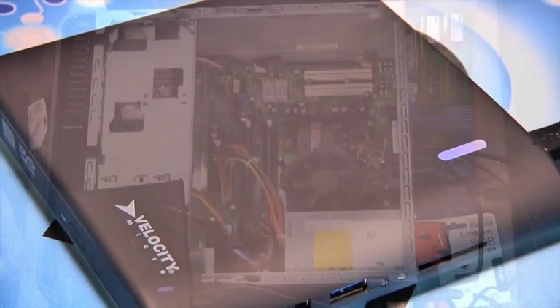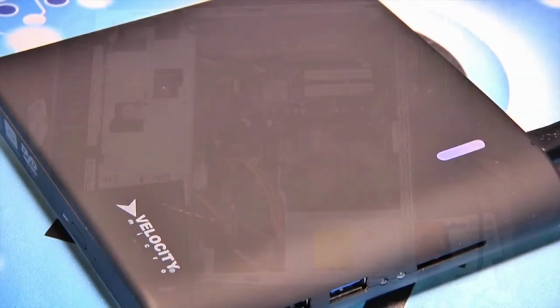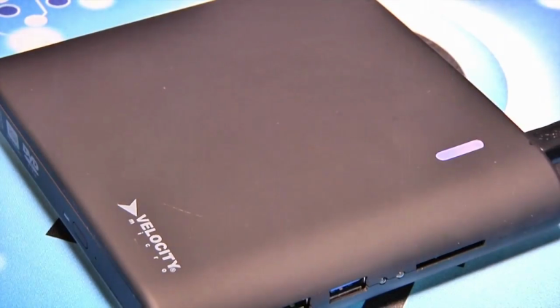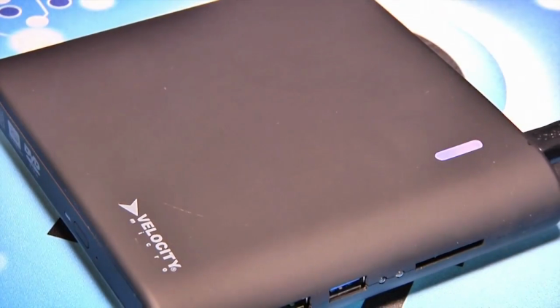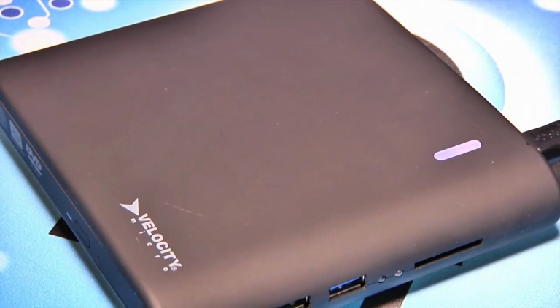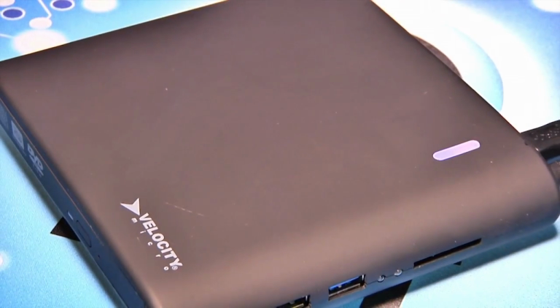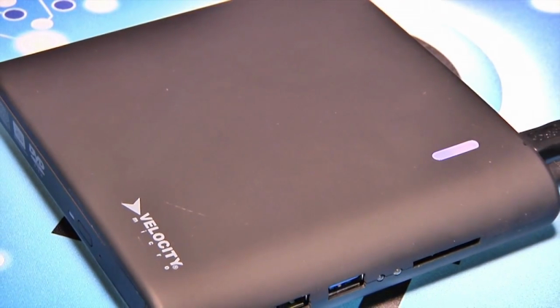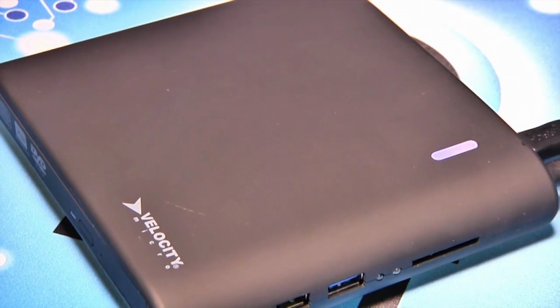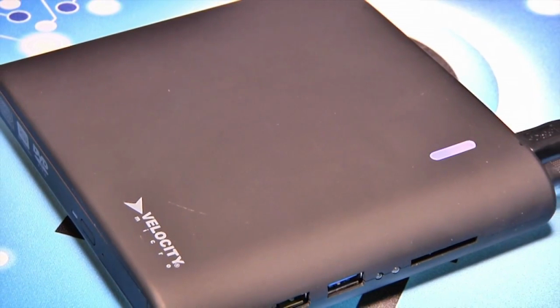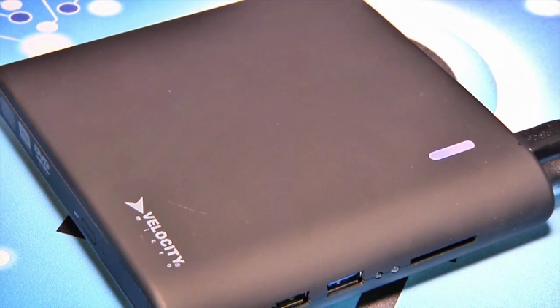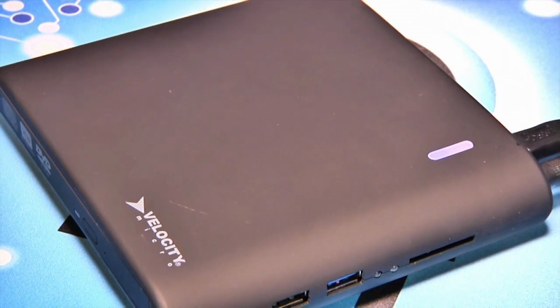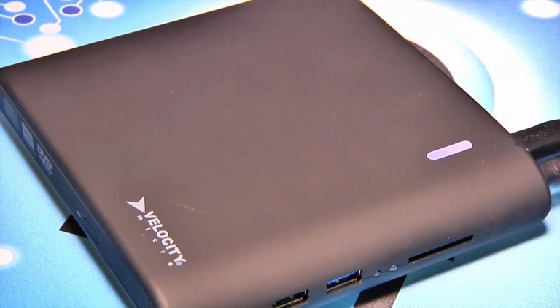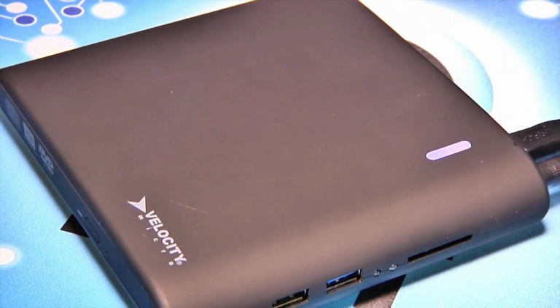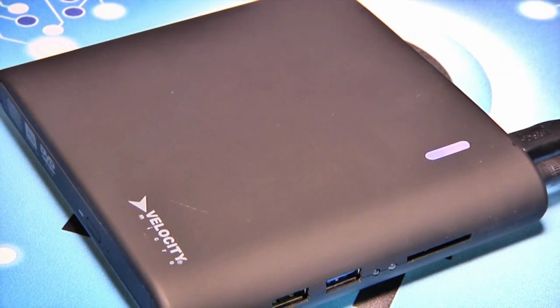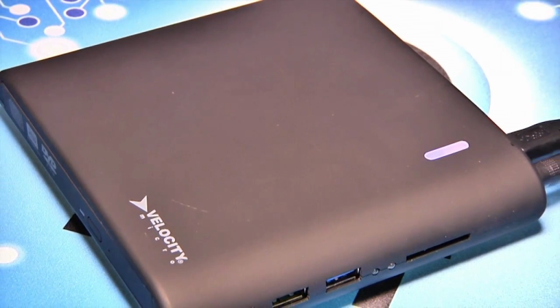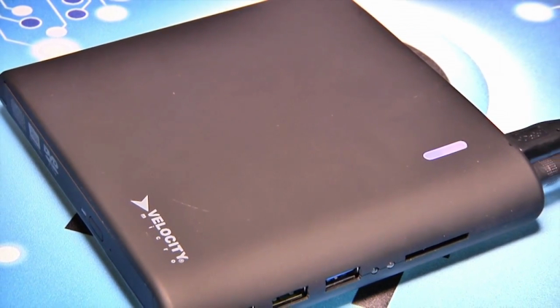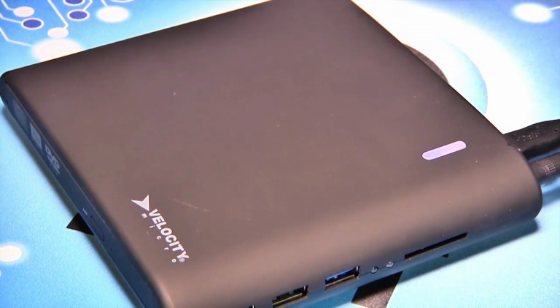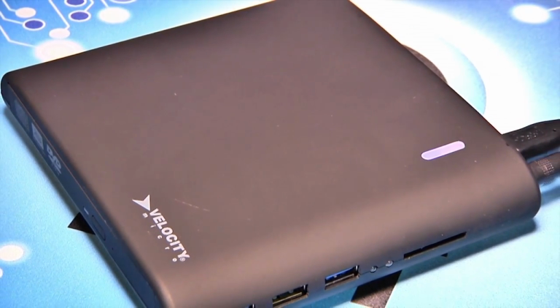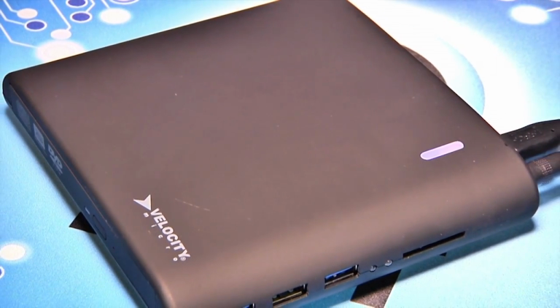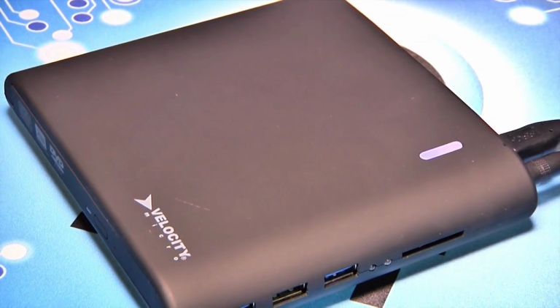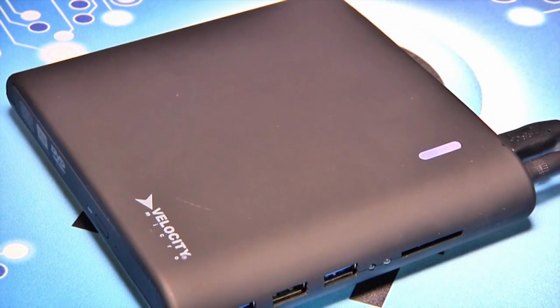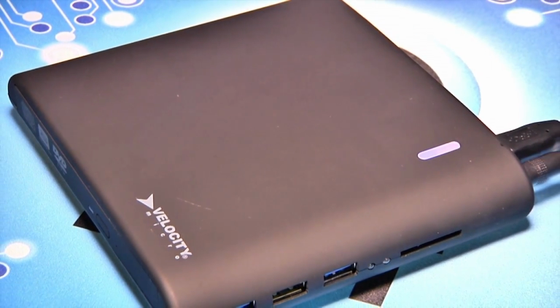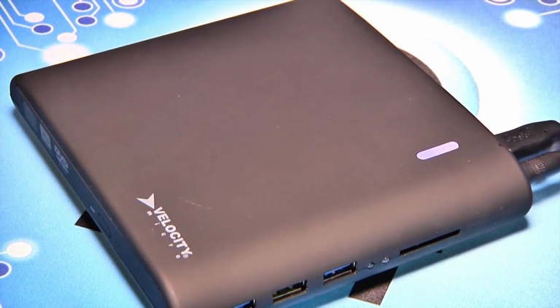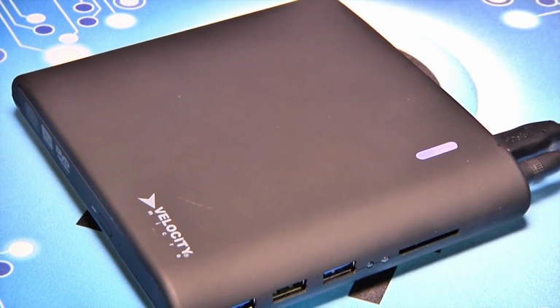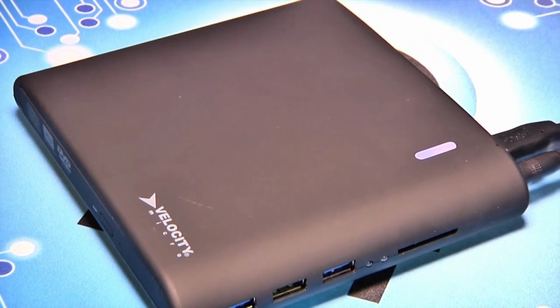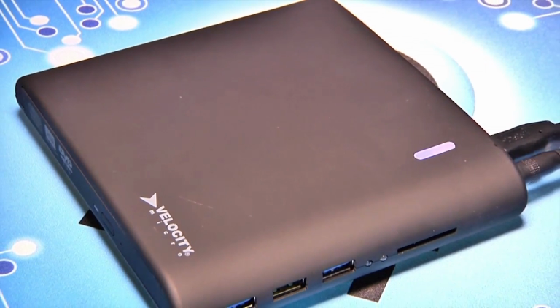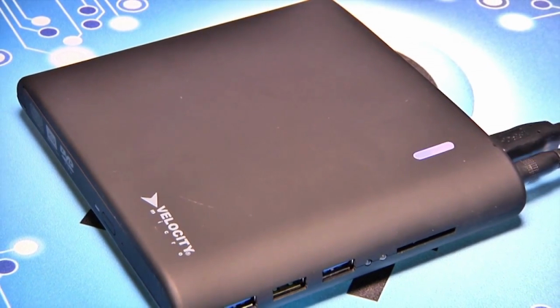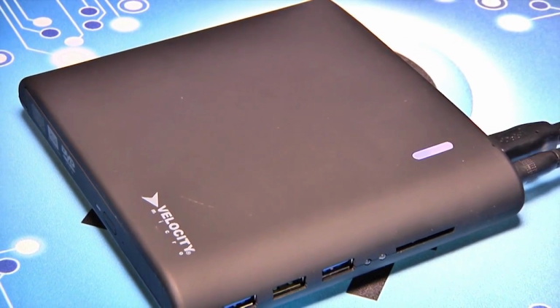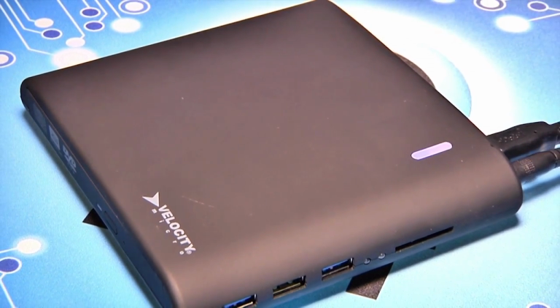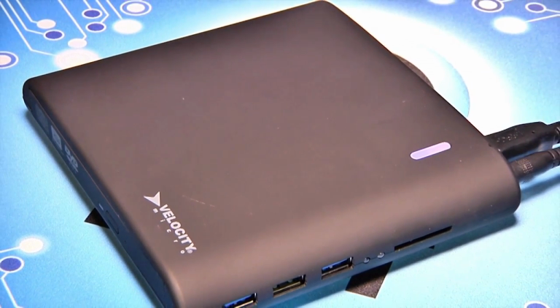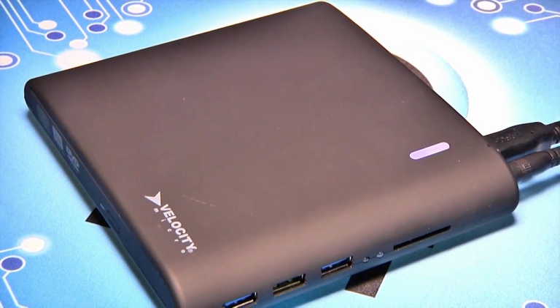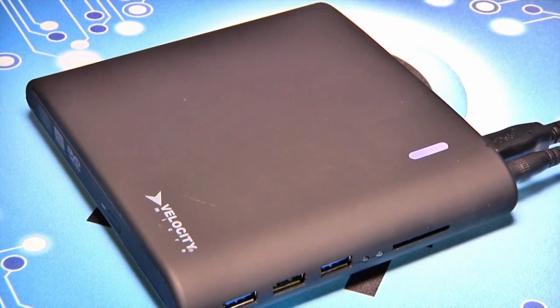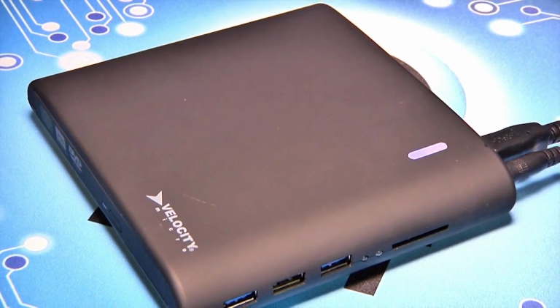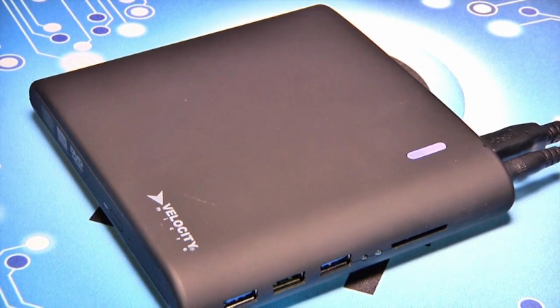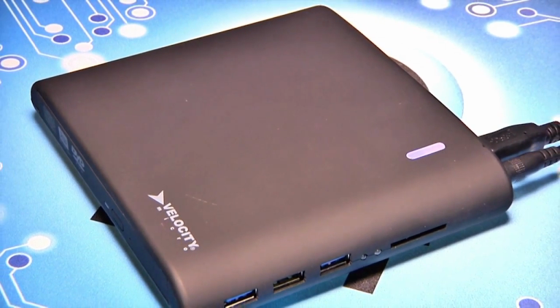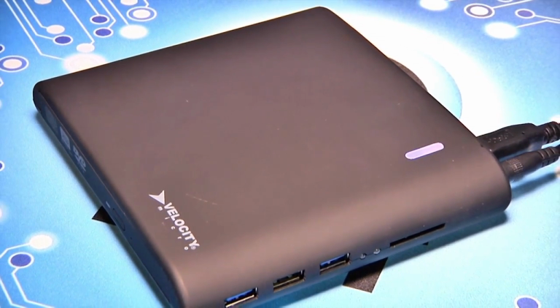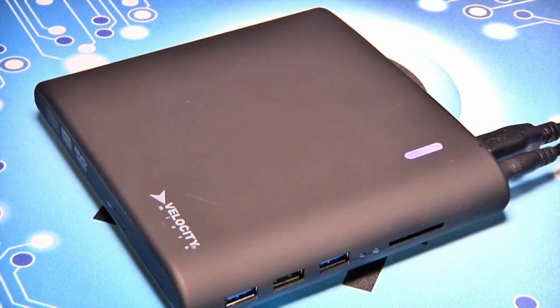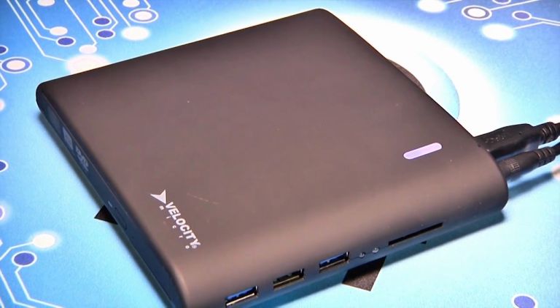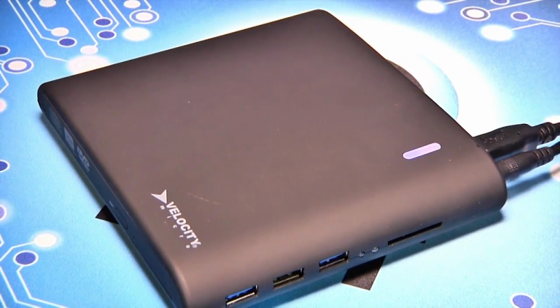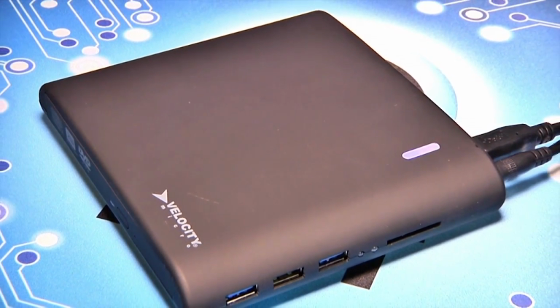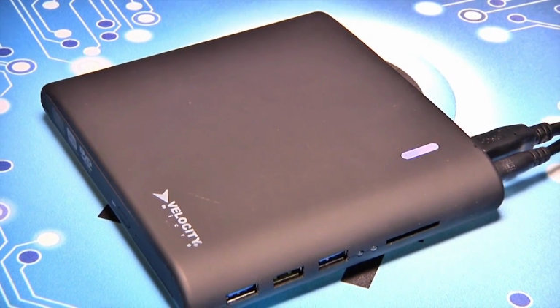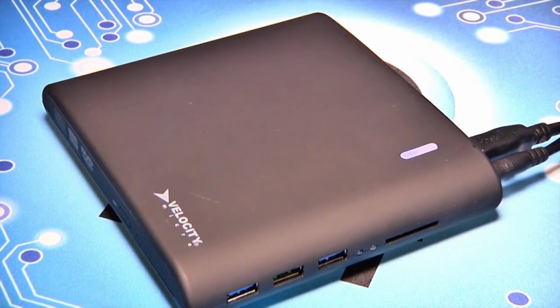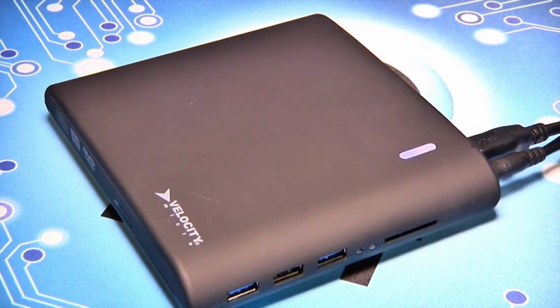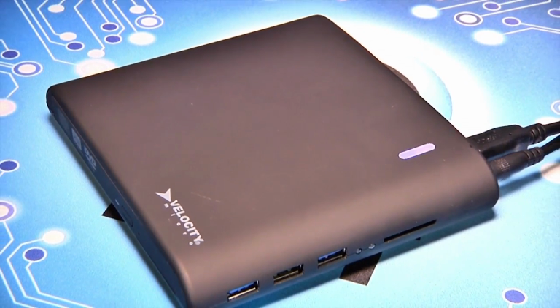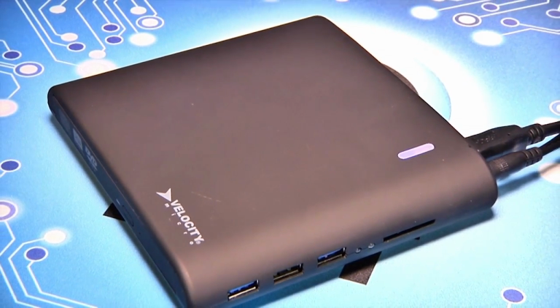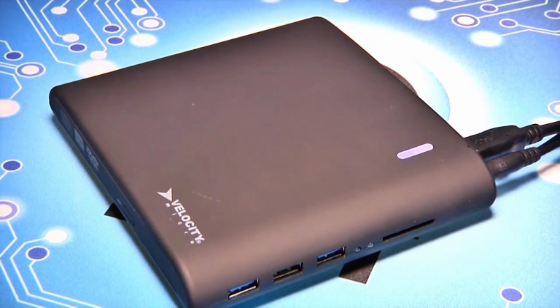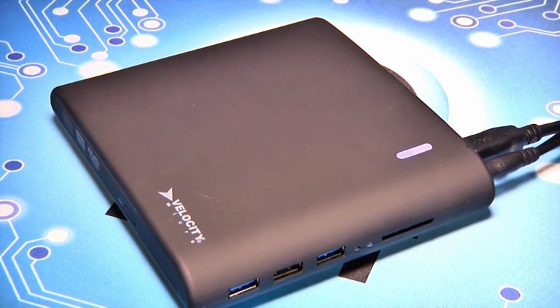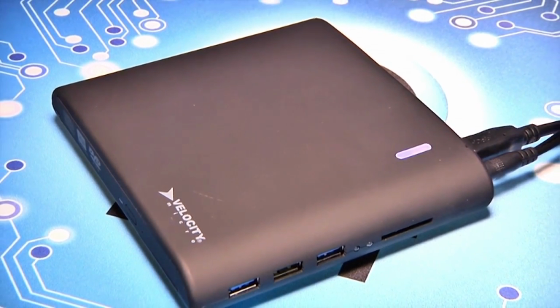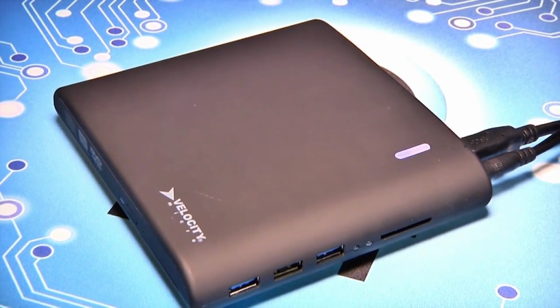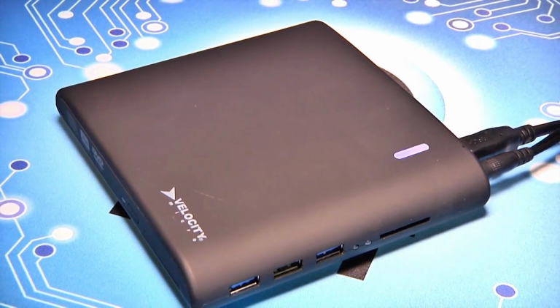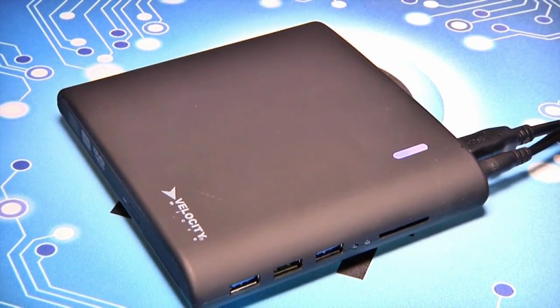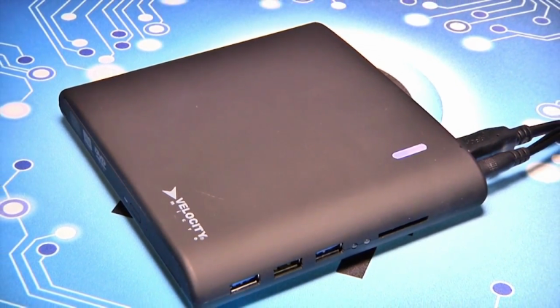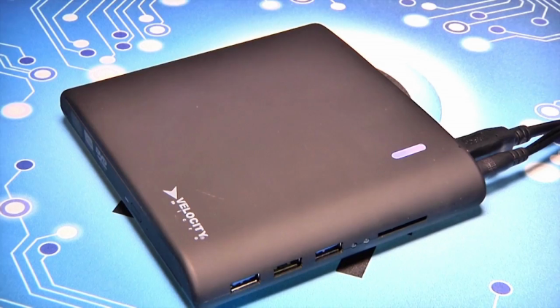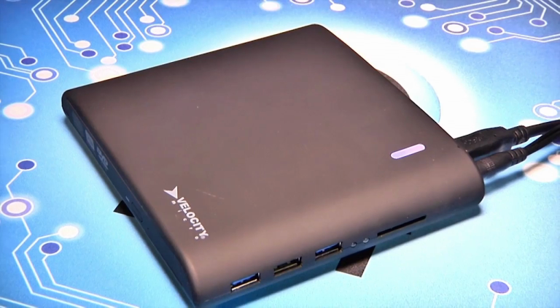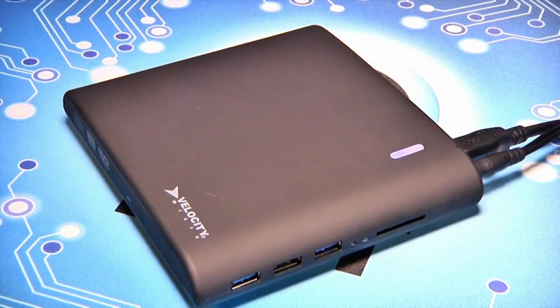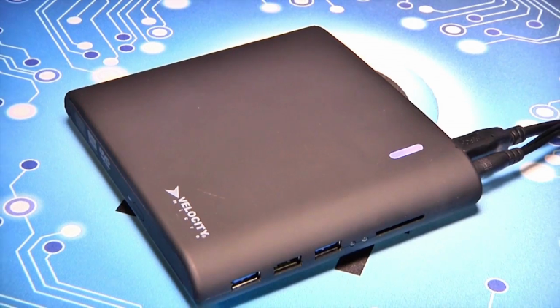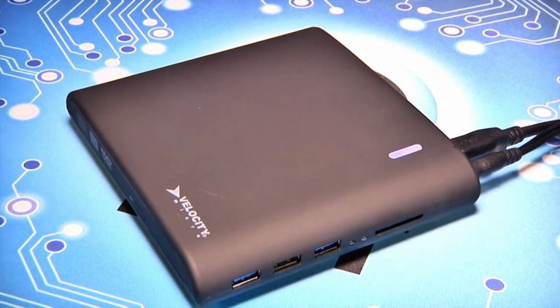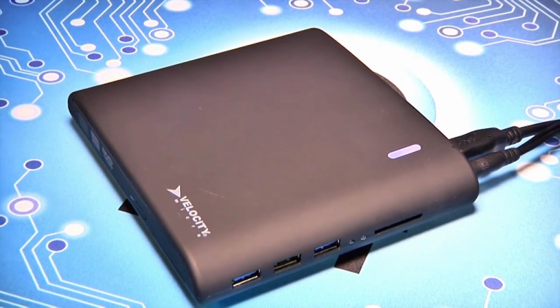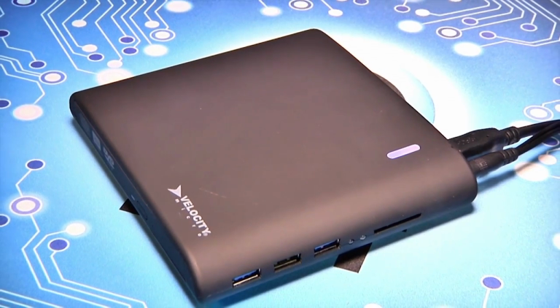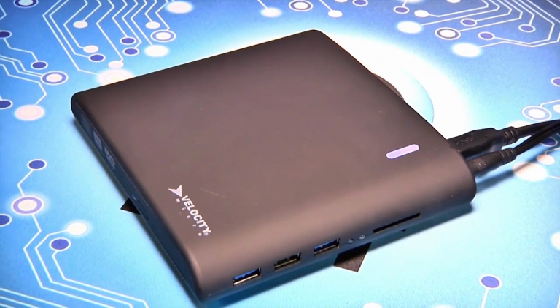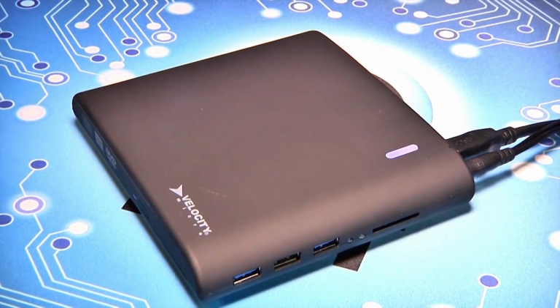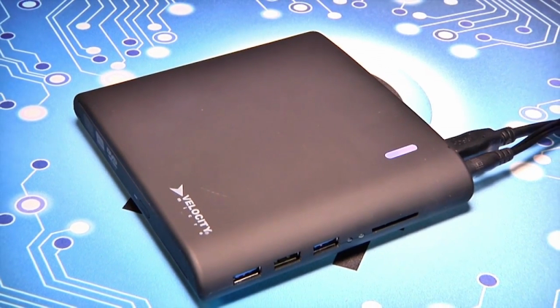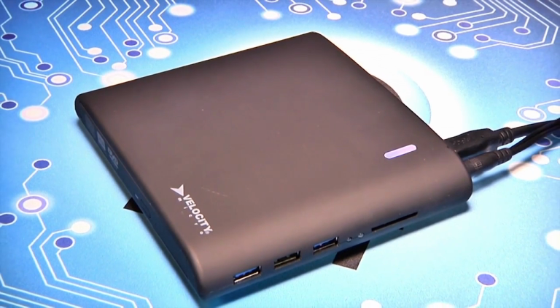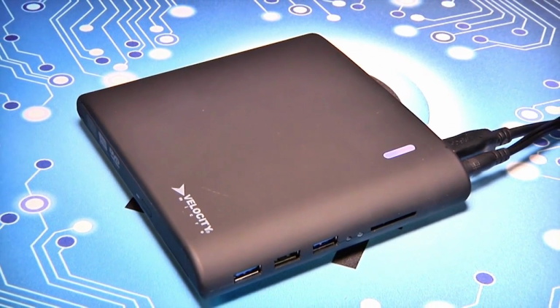The VM UltraDrive is available now with a 1-year standard warranty. You can find it online starting at $99.